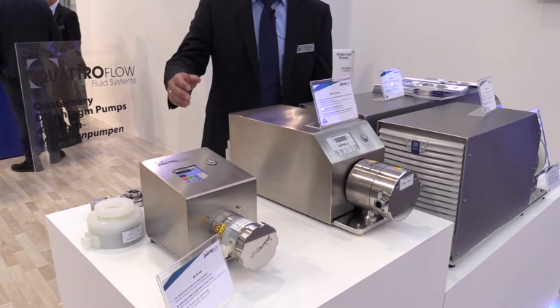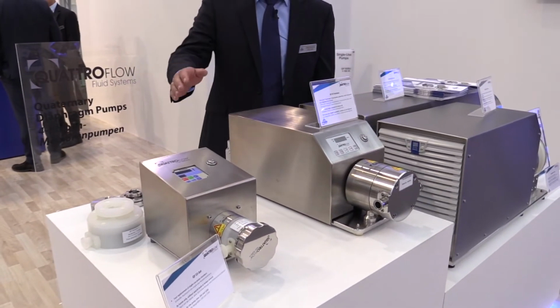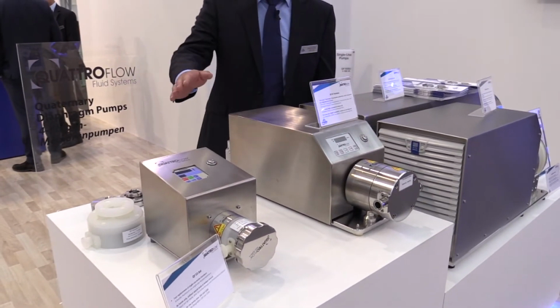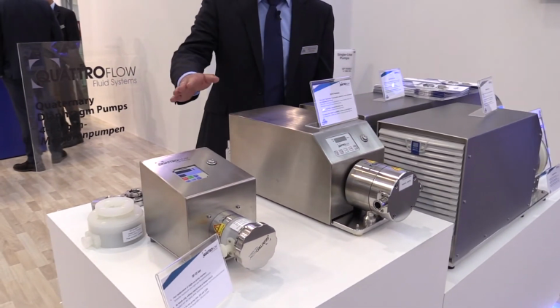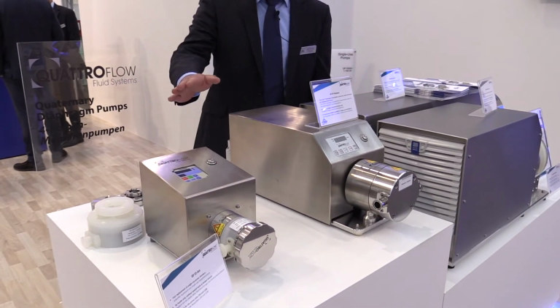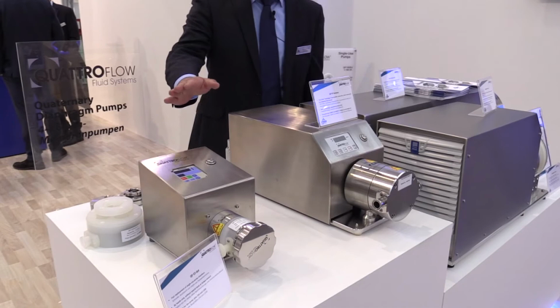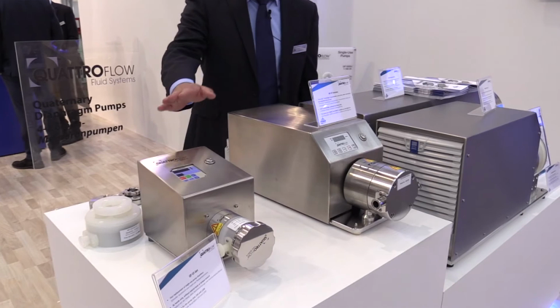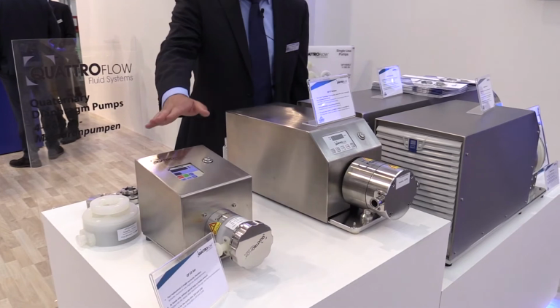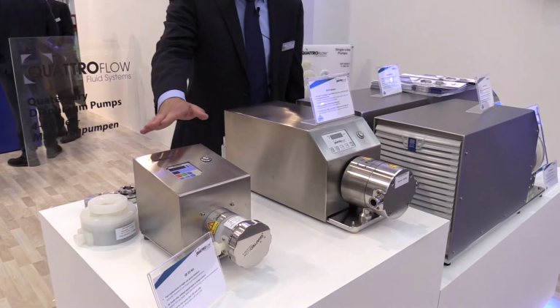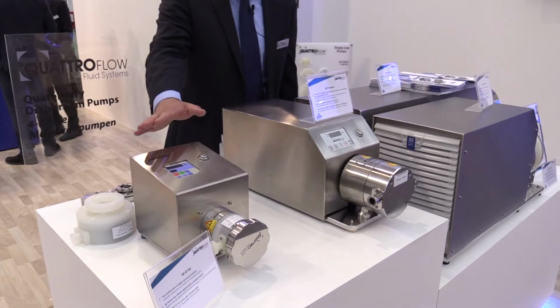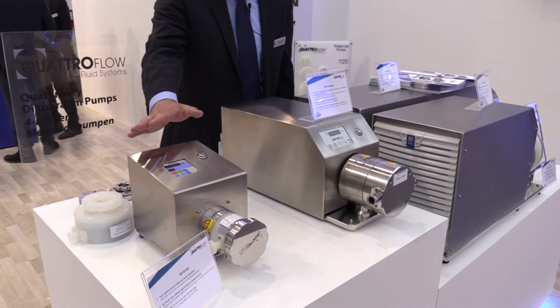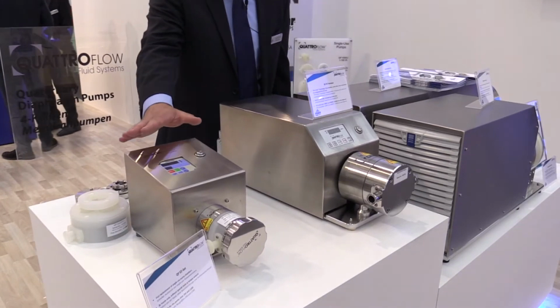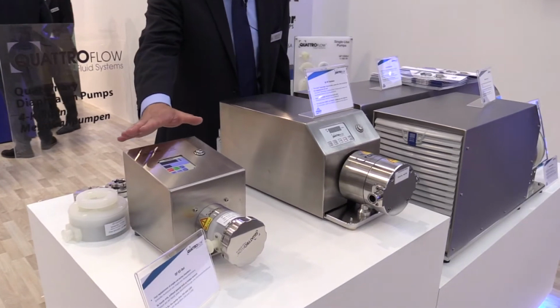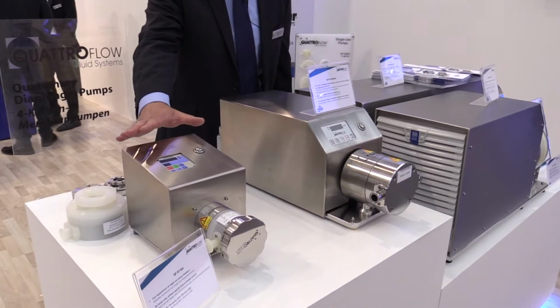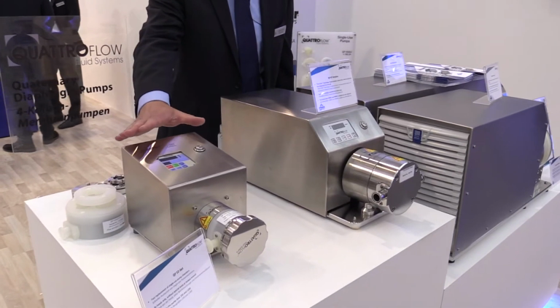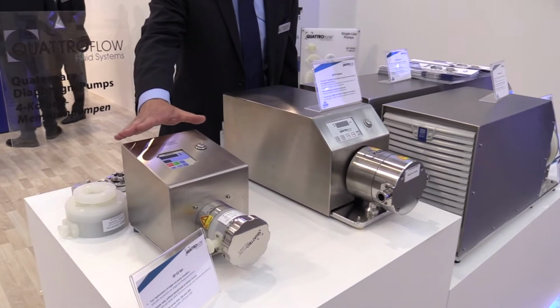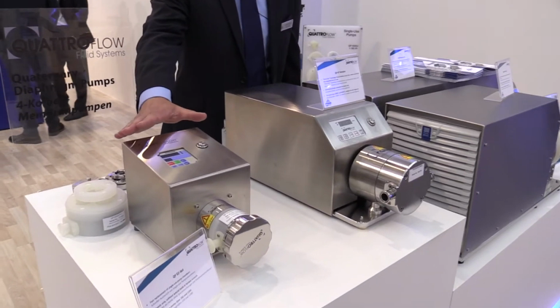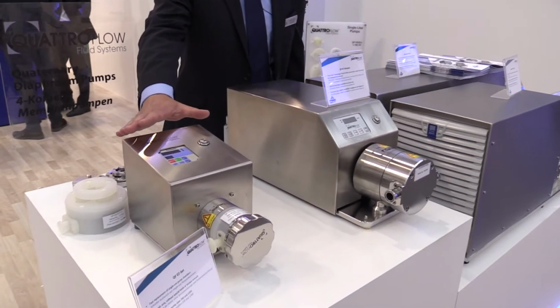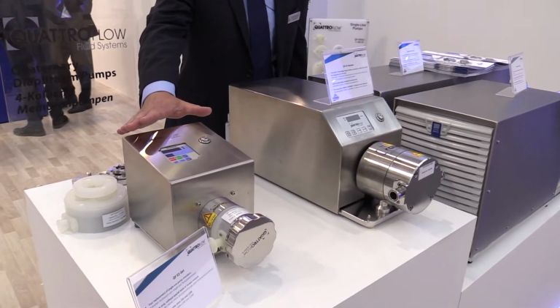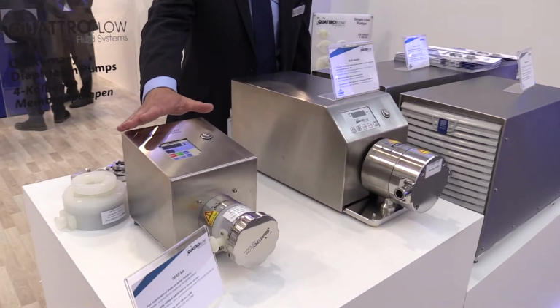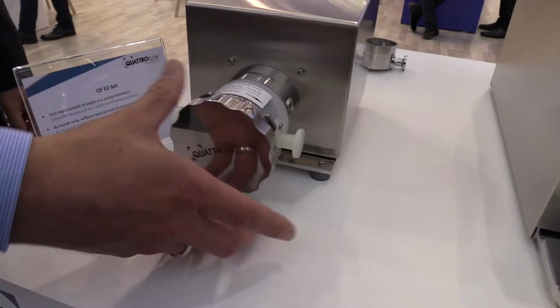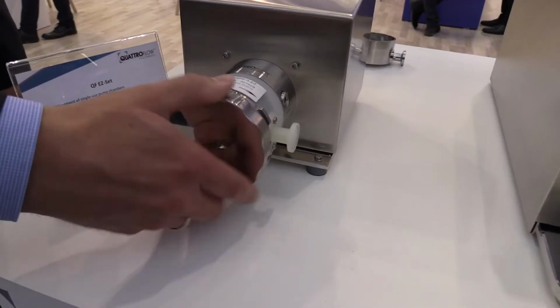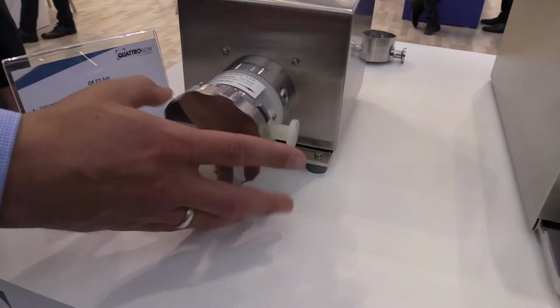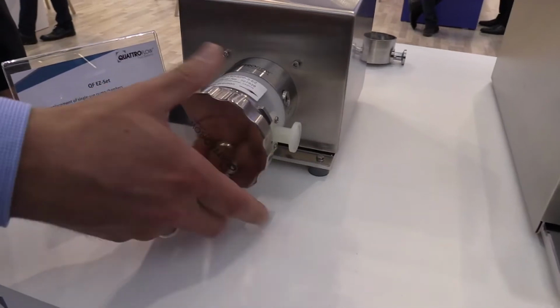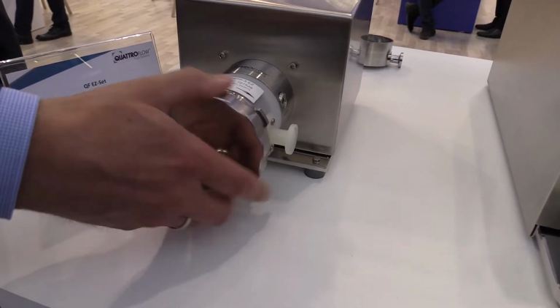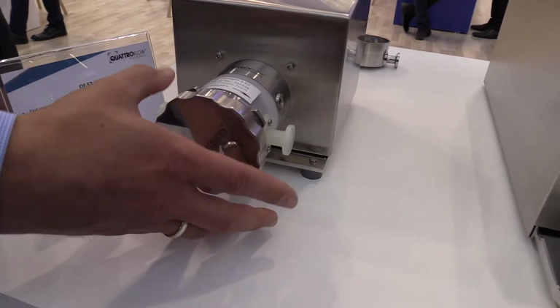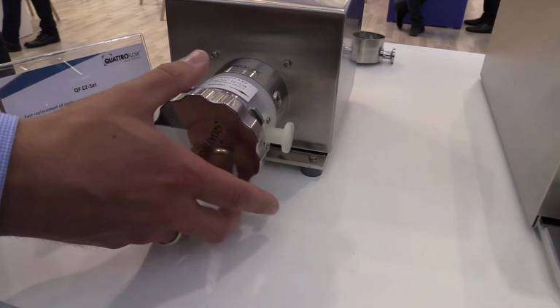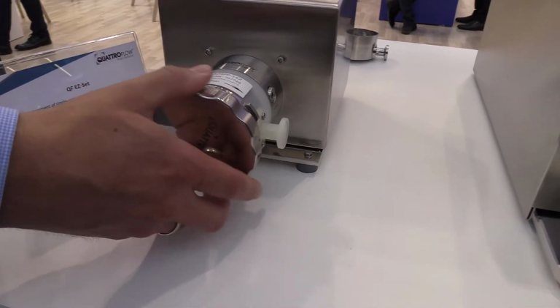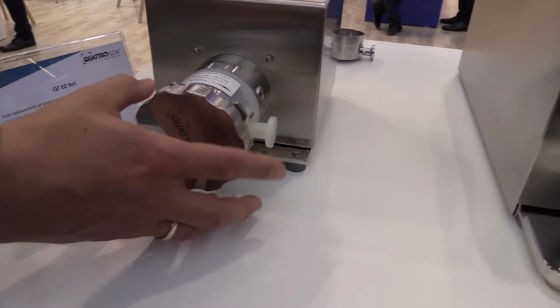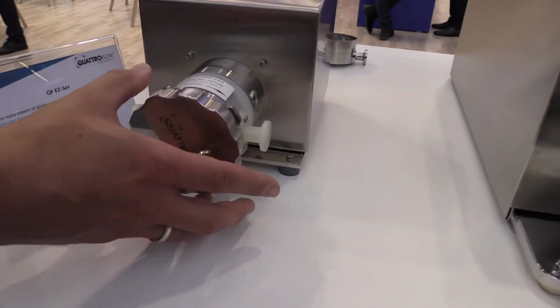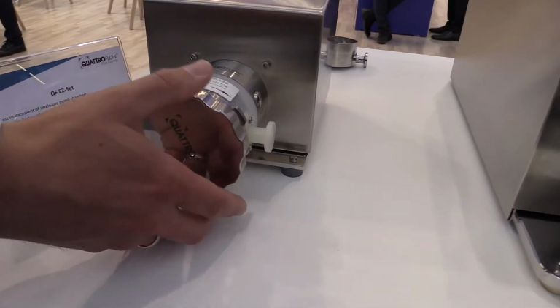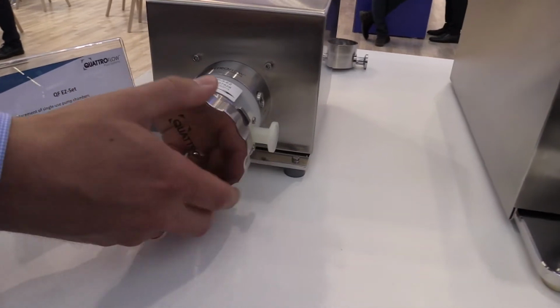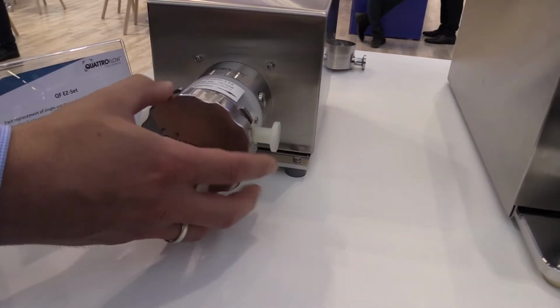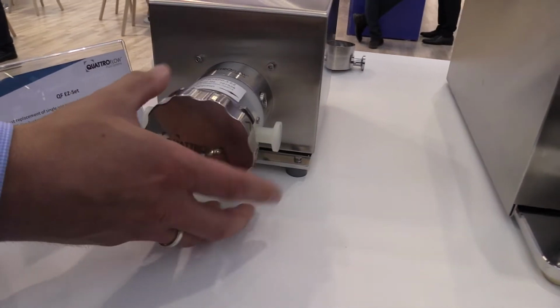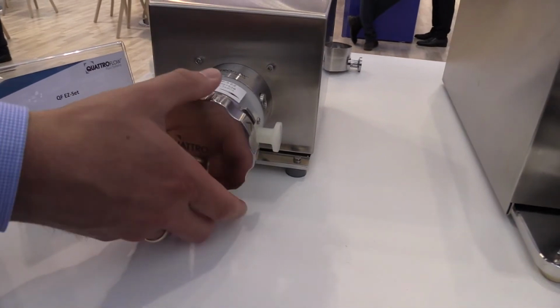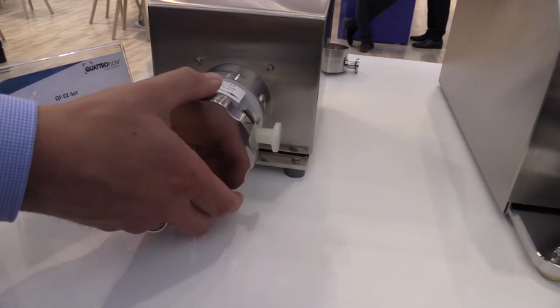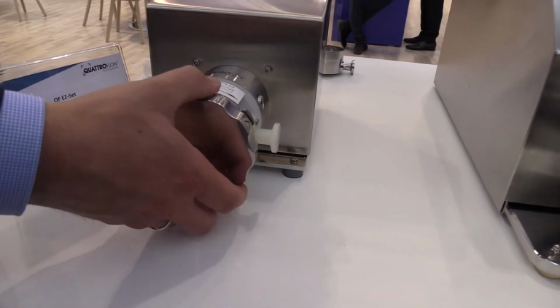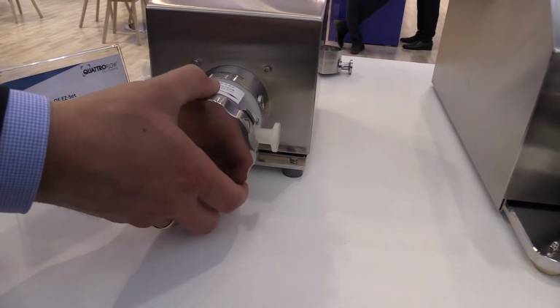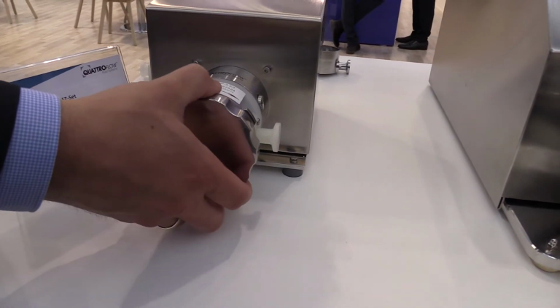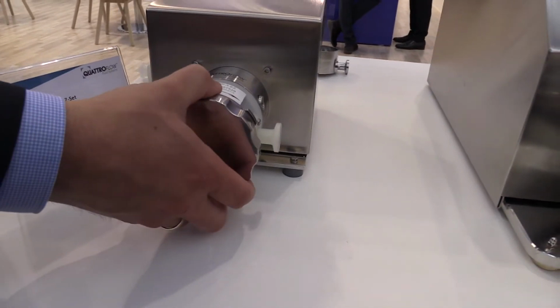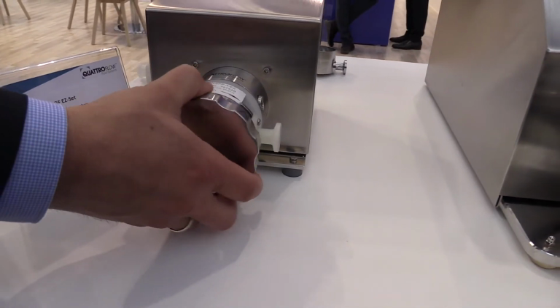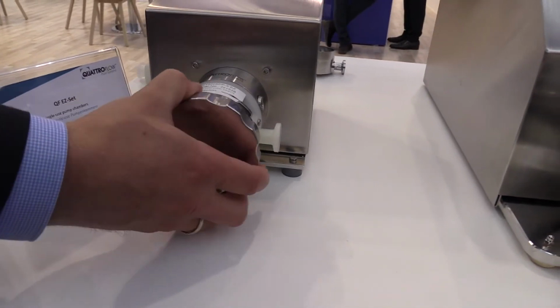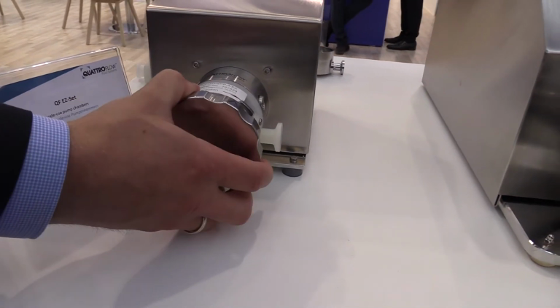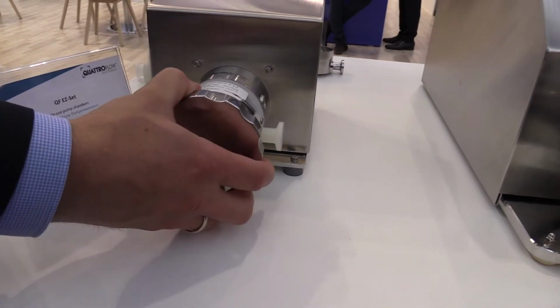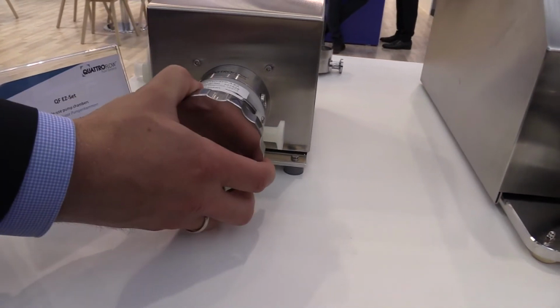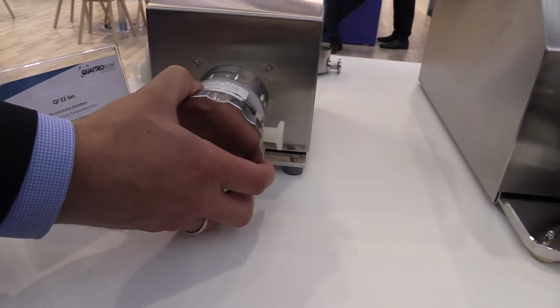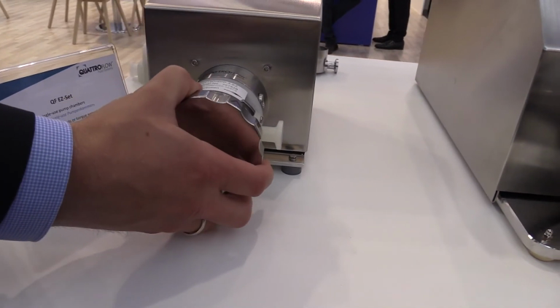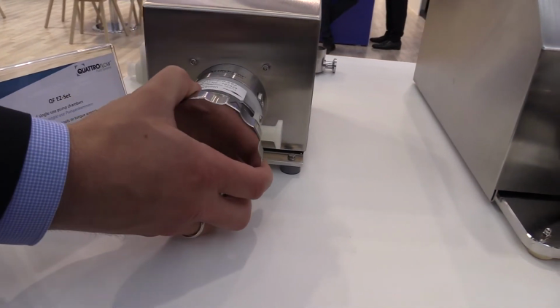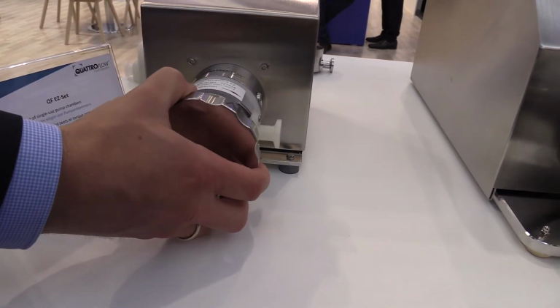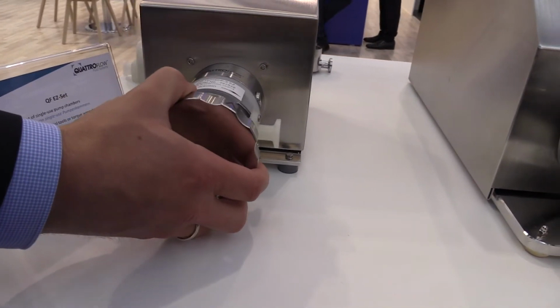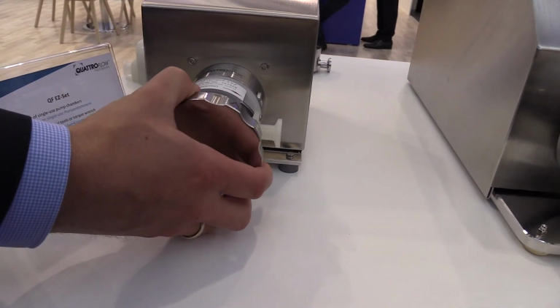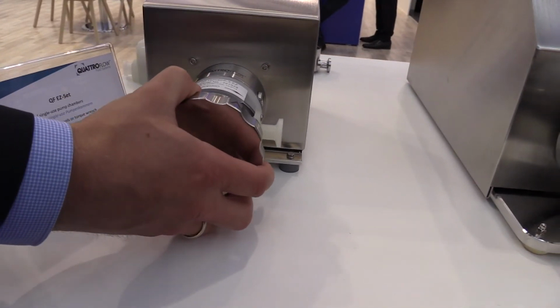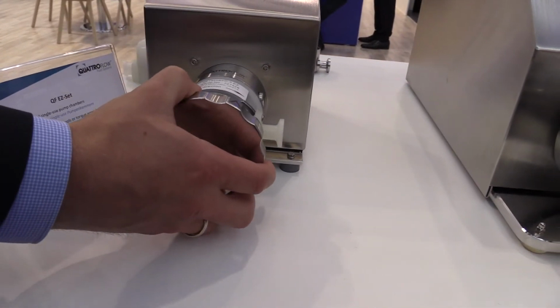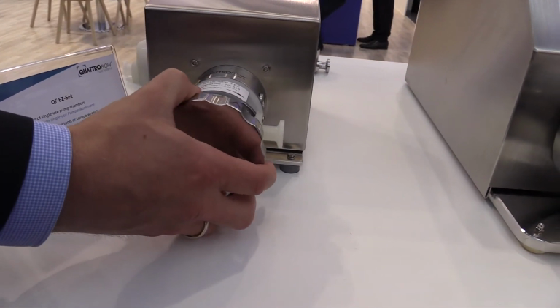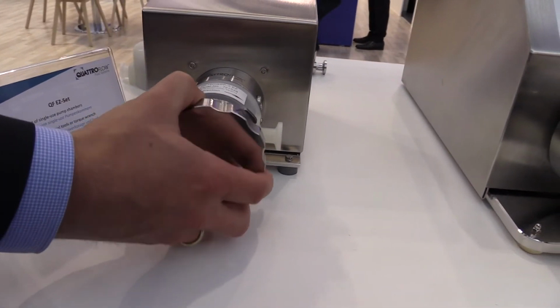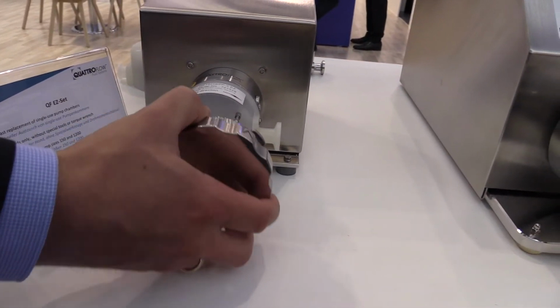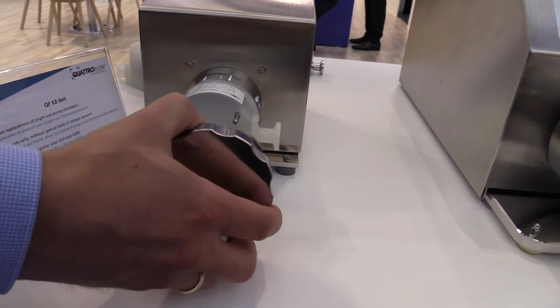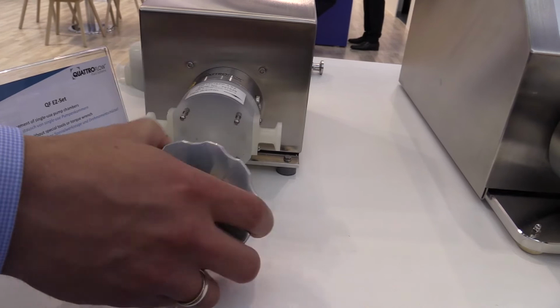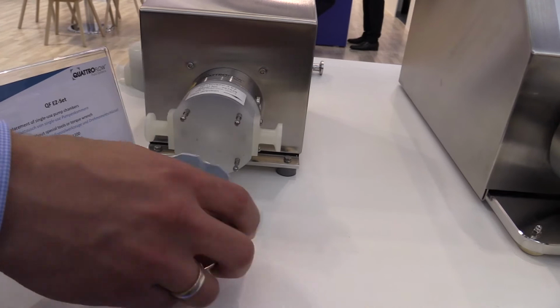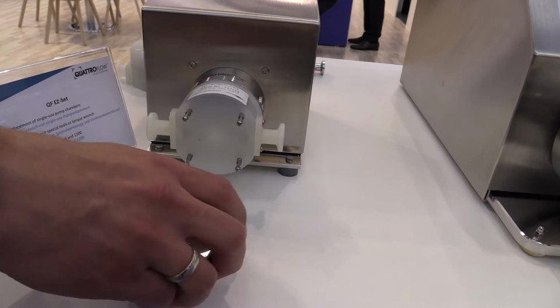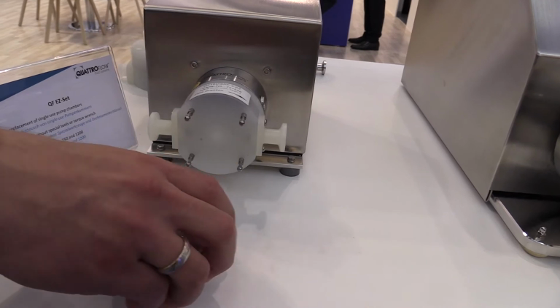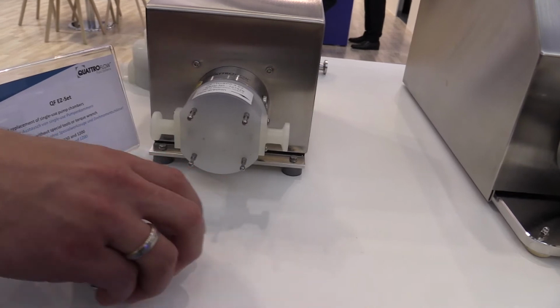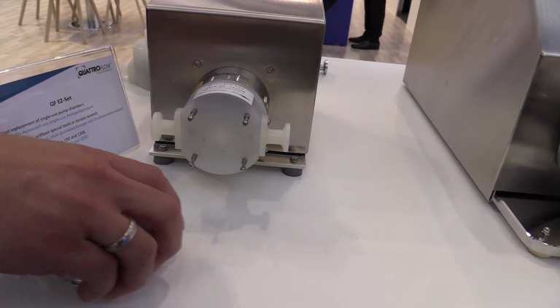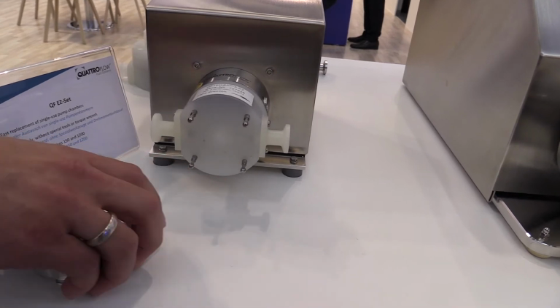For example, we have here the smallest pump, the 150, with an easy-set and single-use pump chamber.